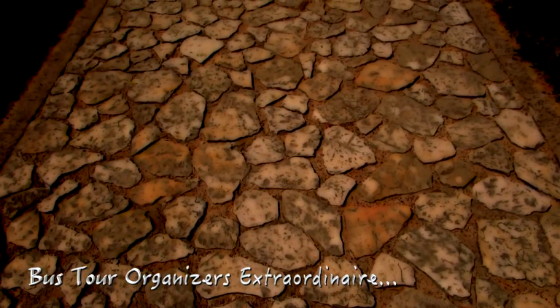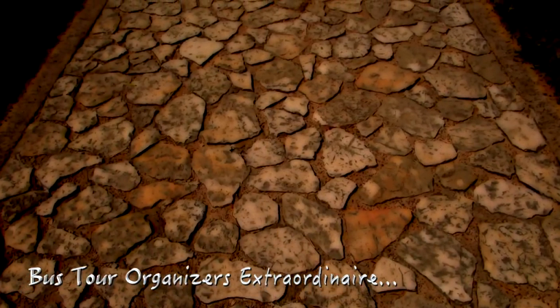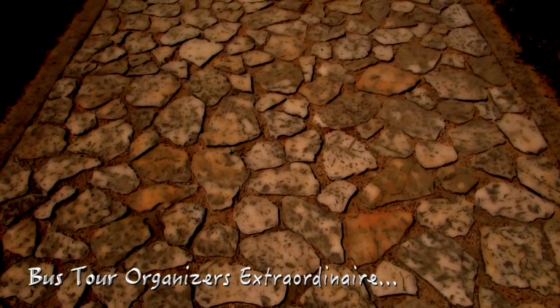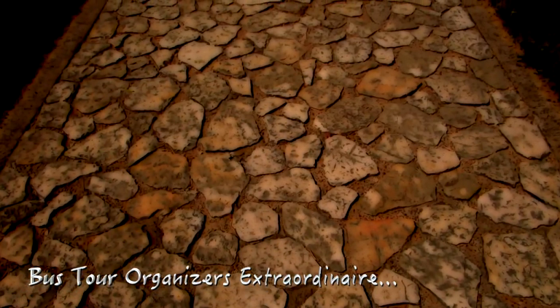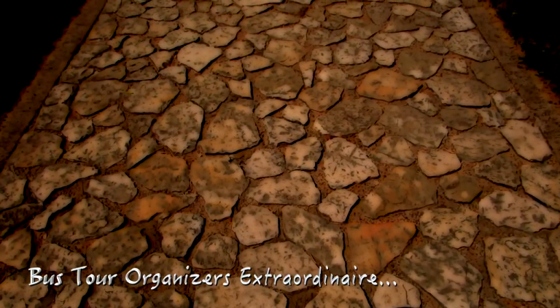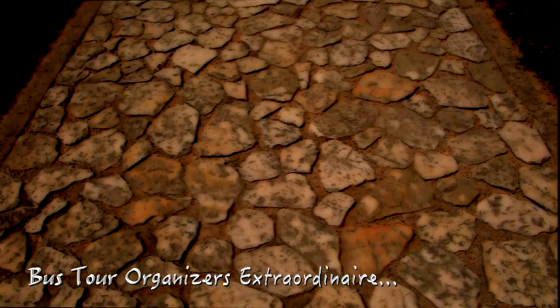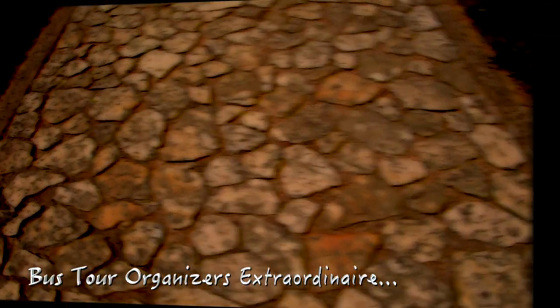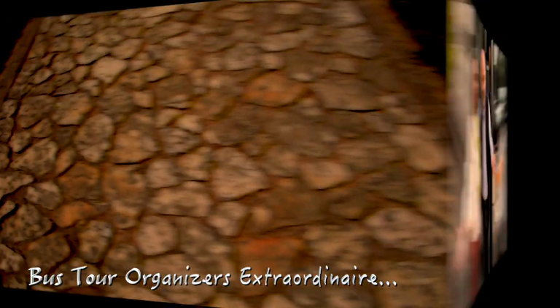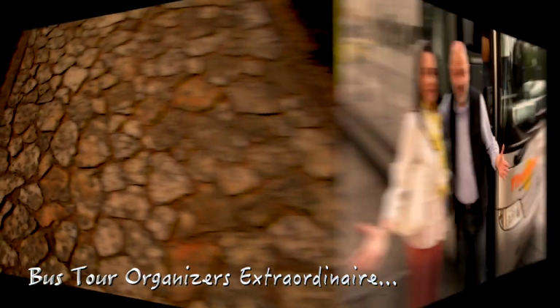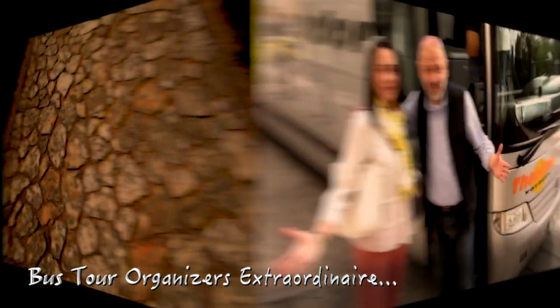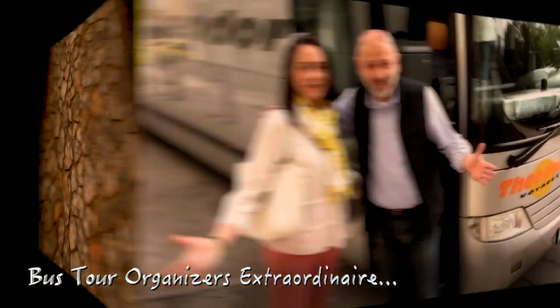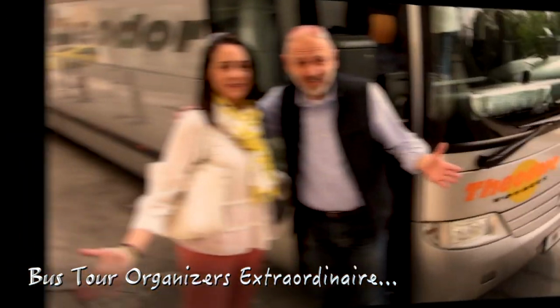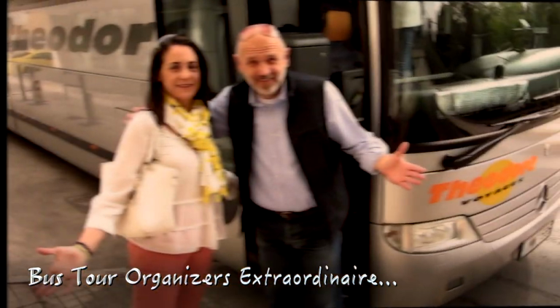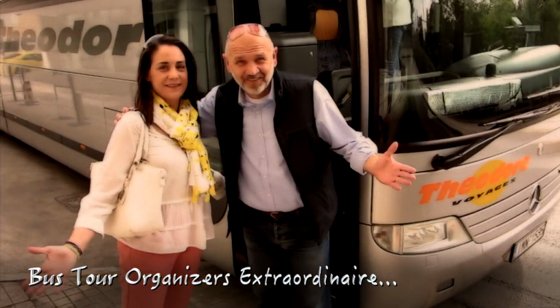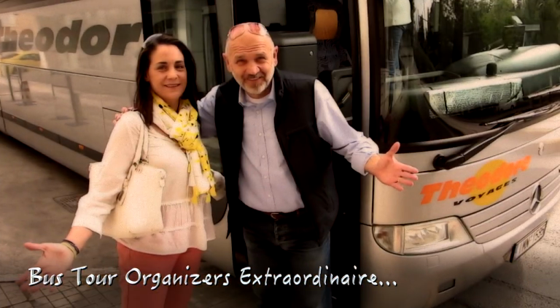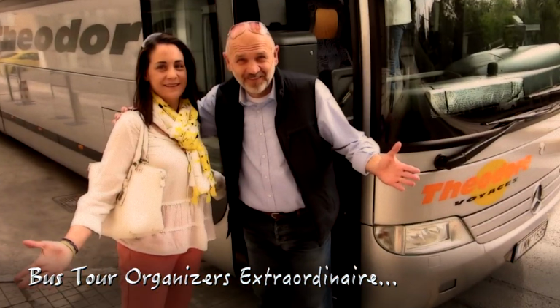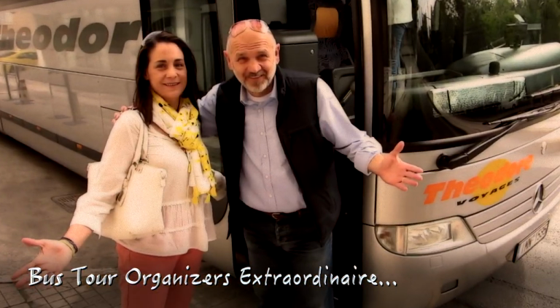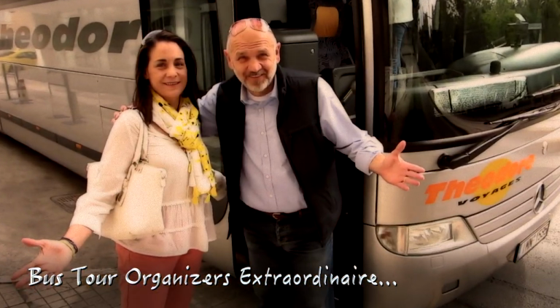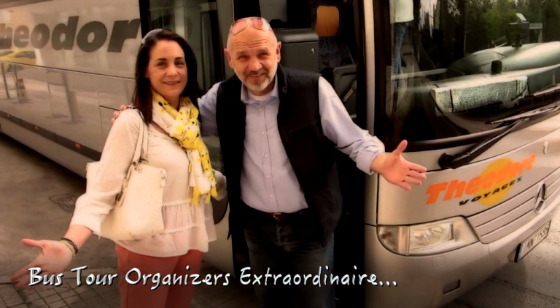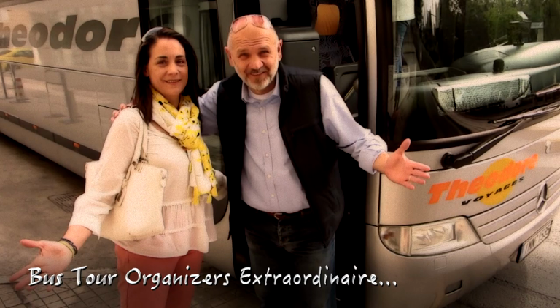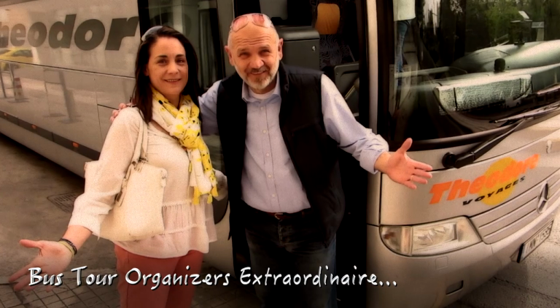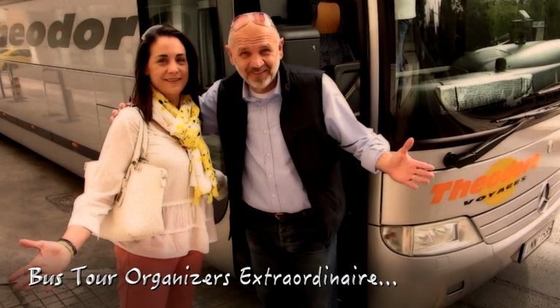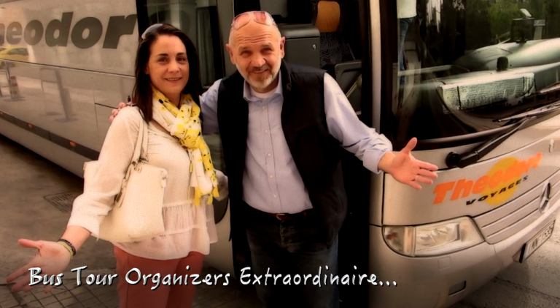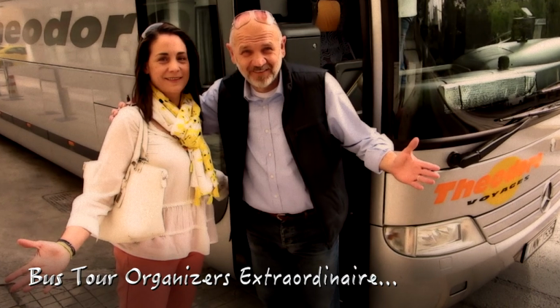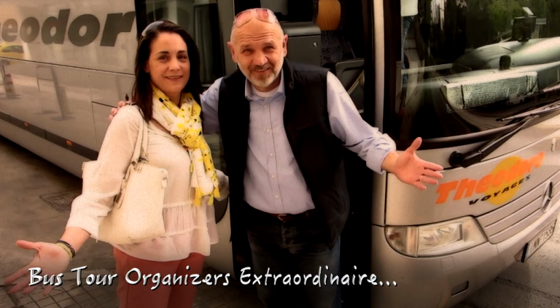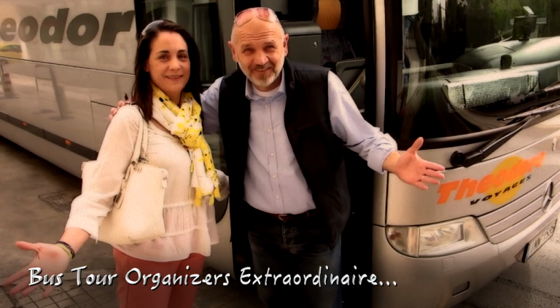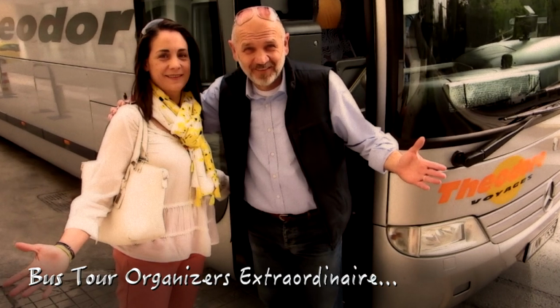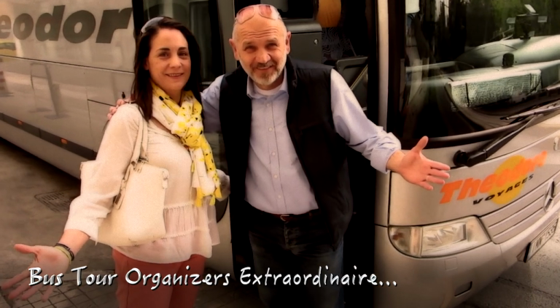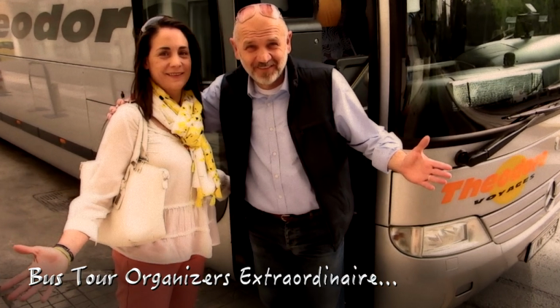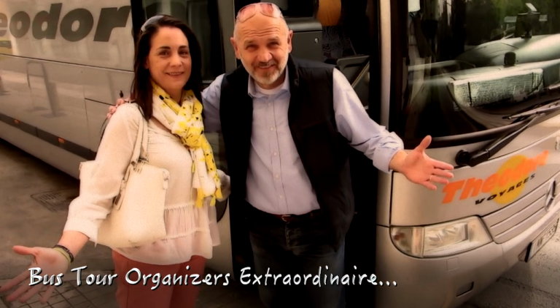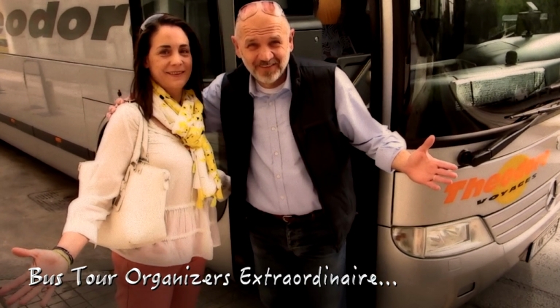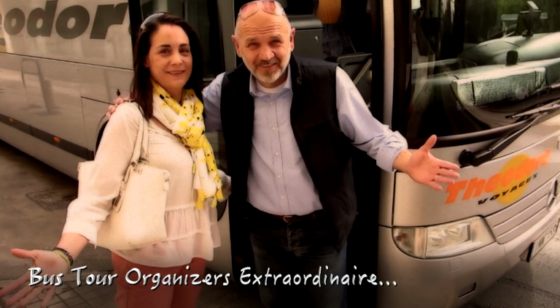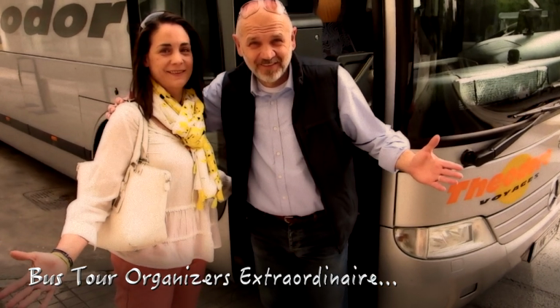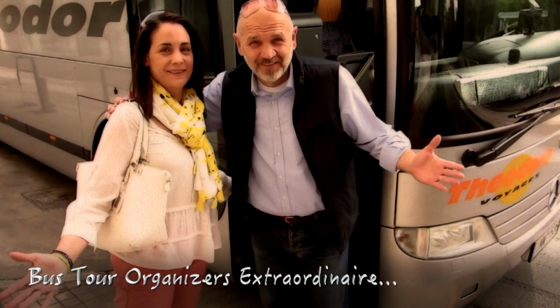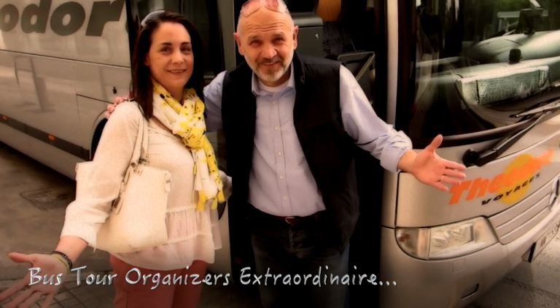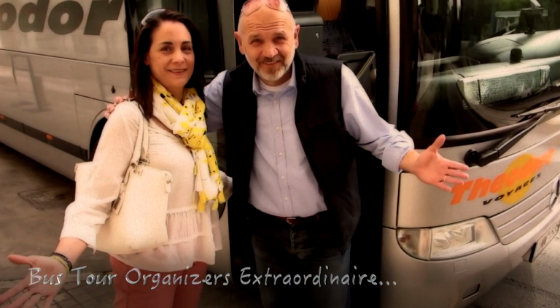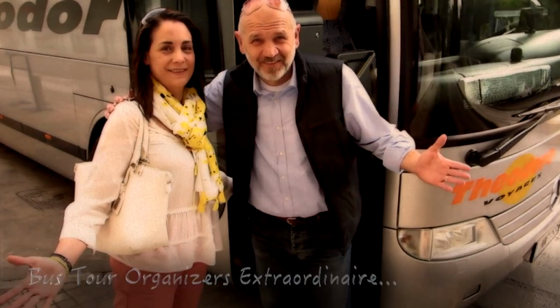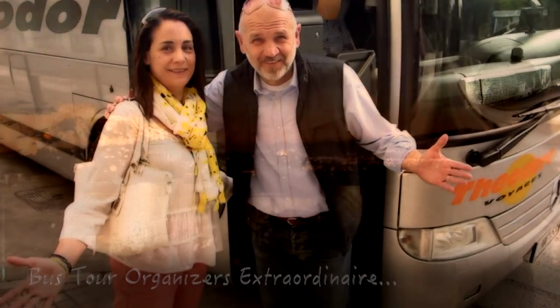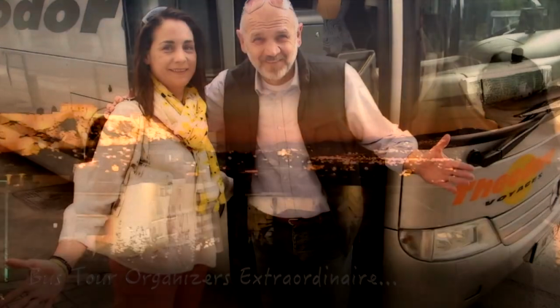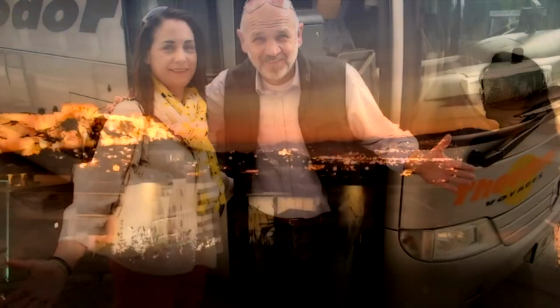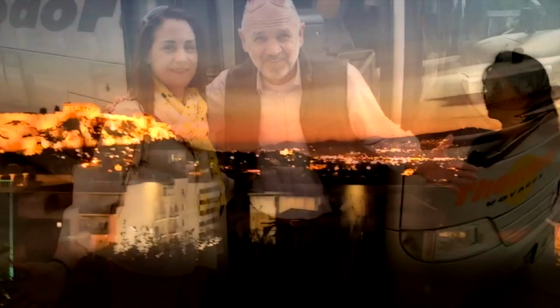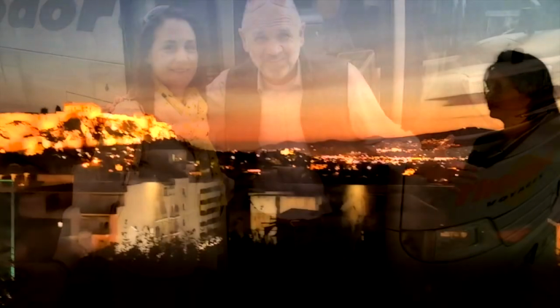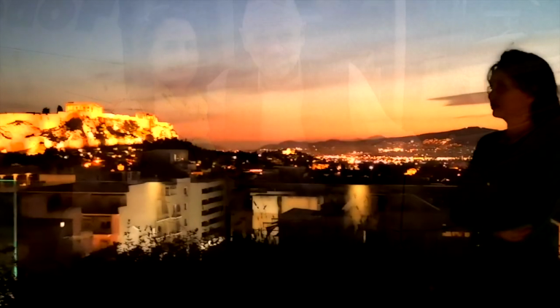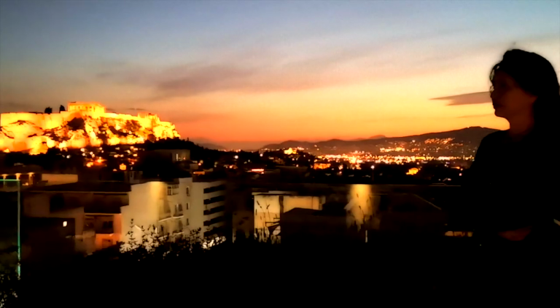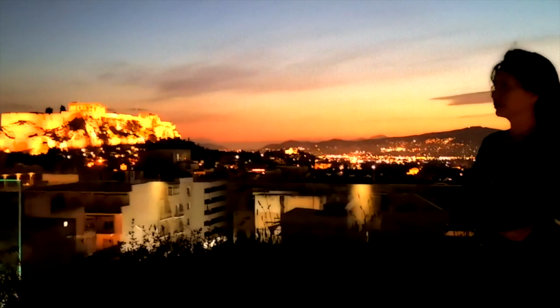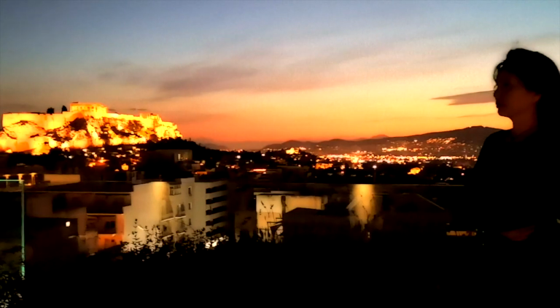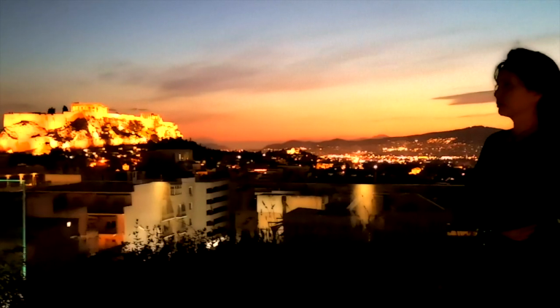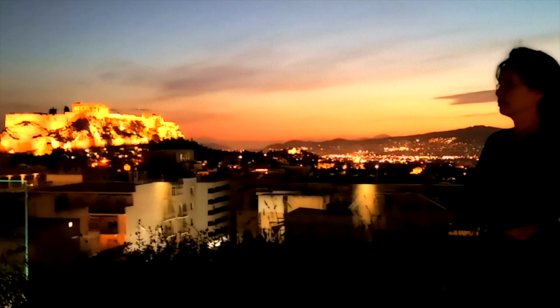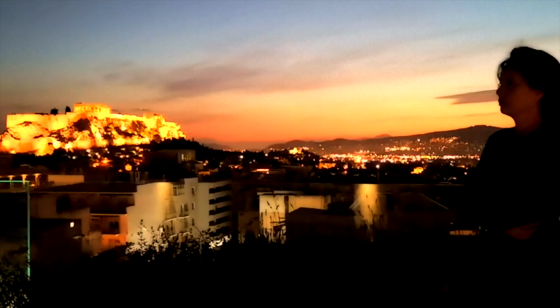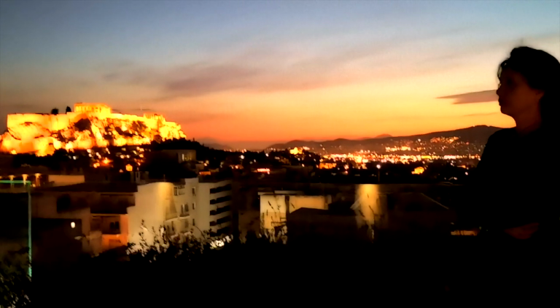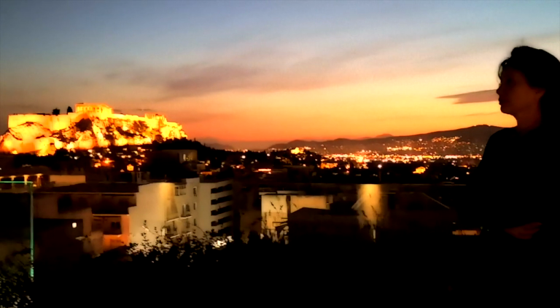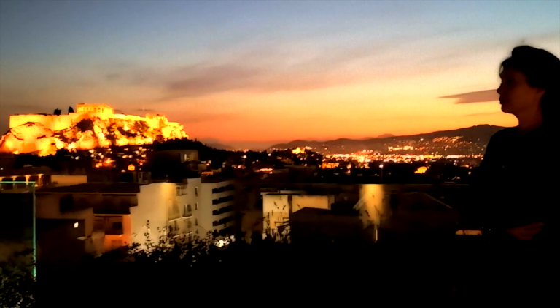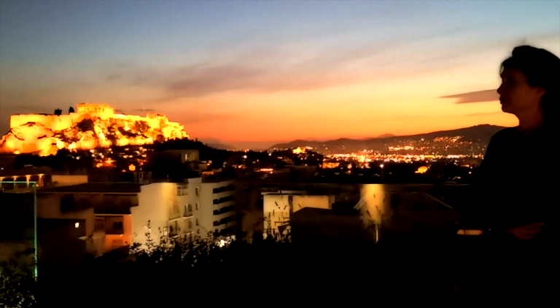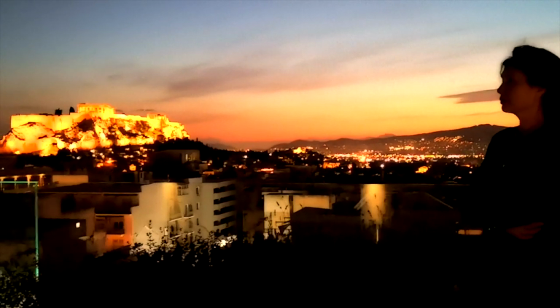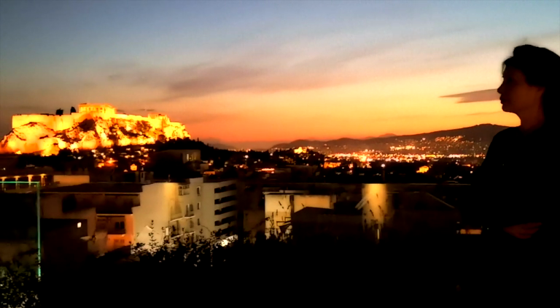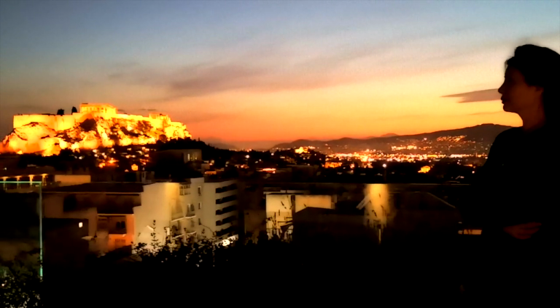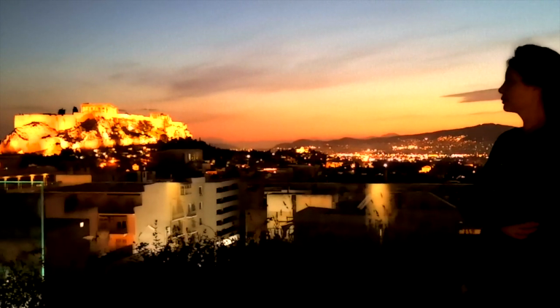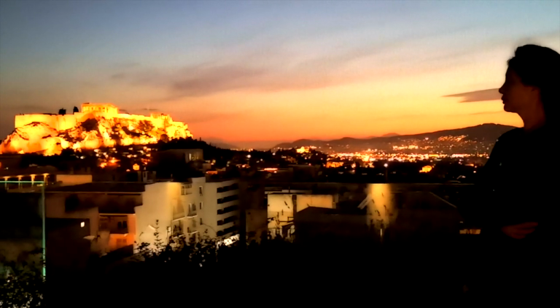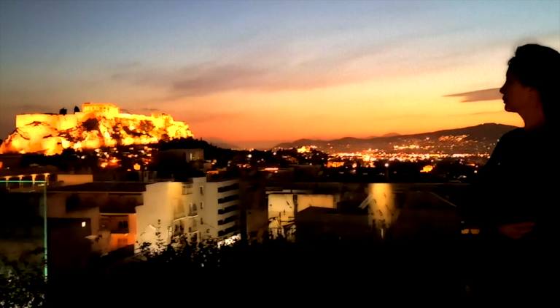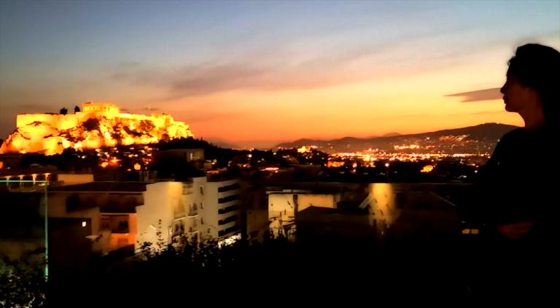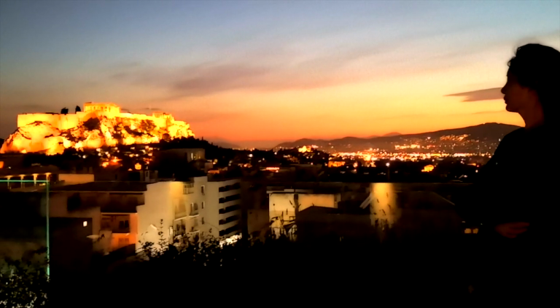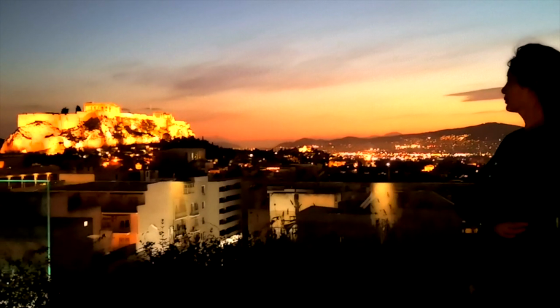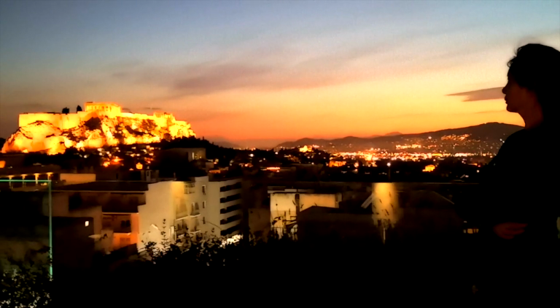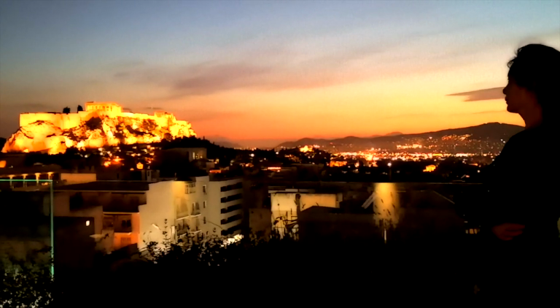Bus tour organizers Theodore and Valerie made our guided excursion informative and exciting, so check out Greece for your next travel adventure!